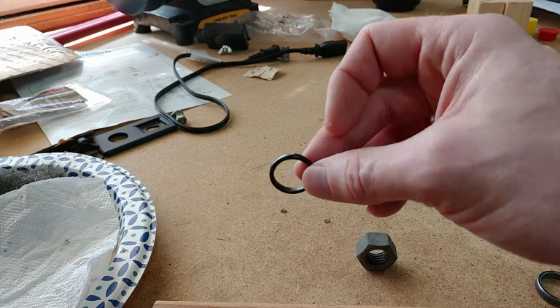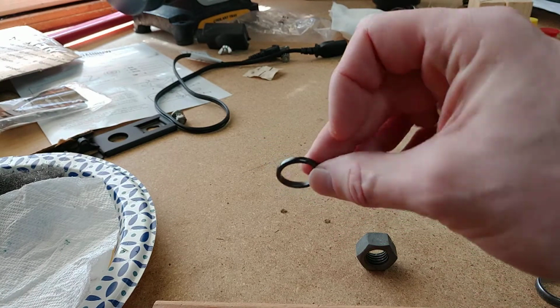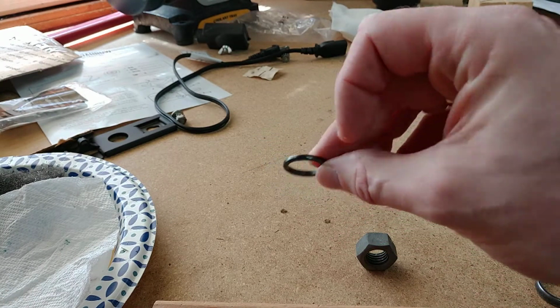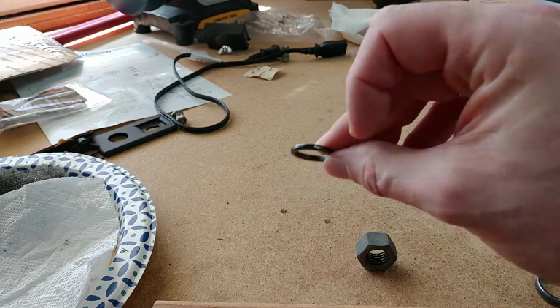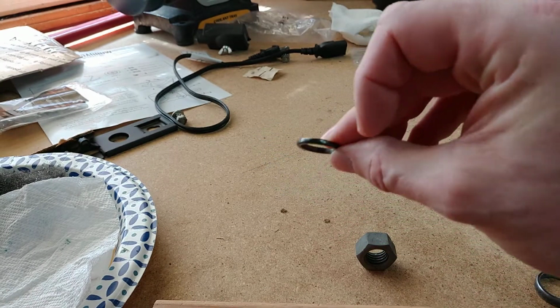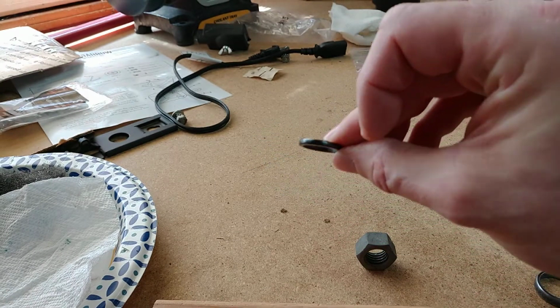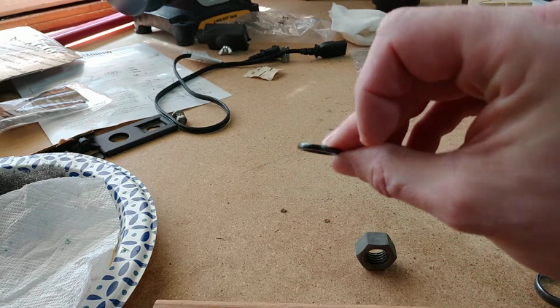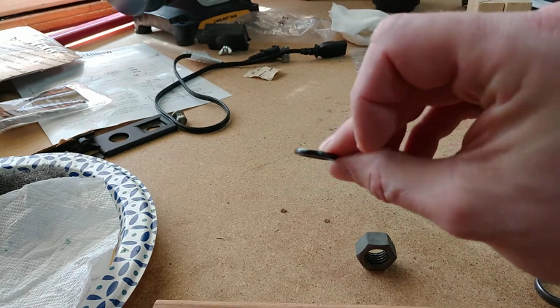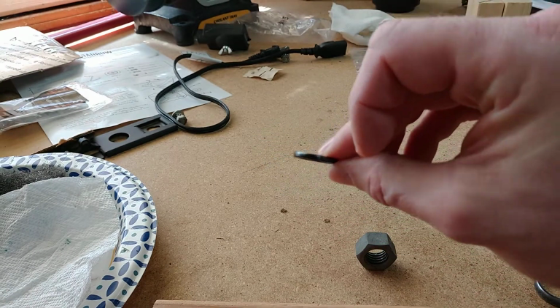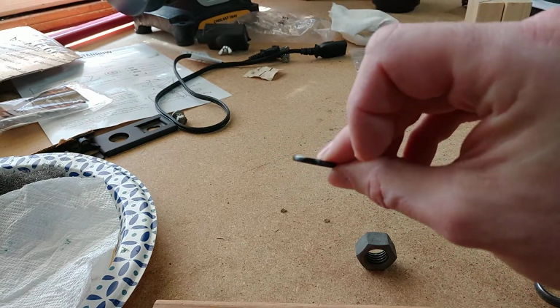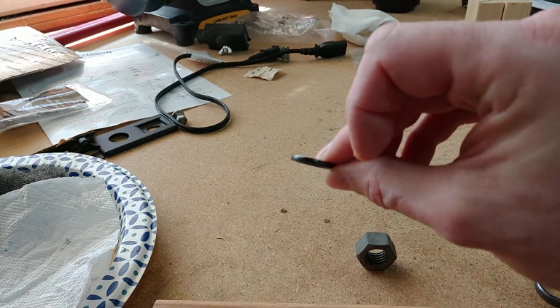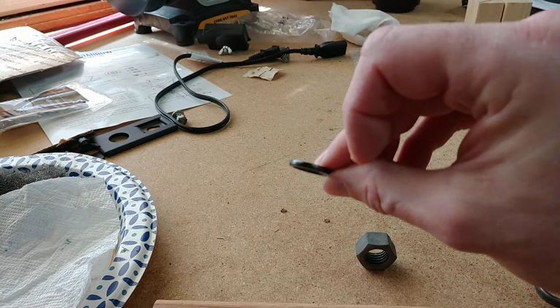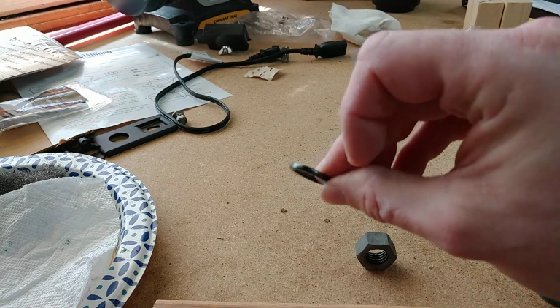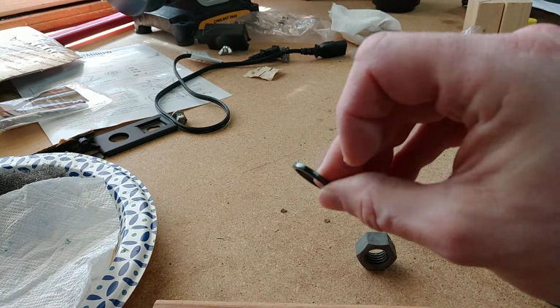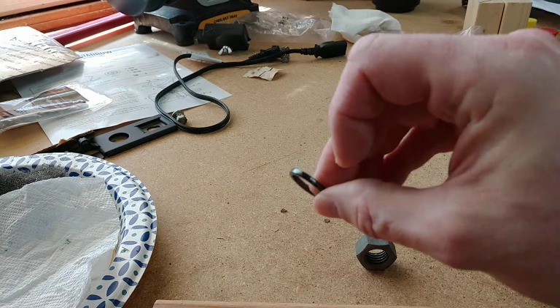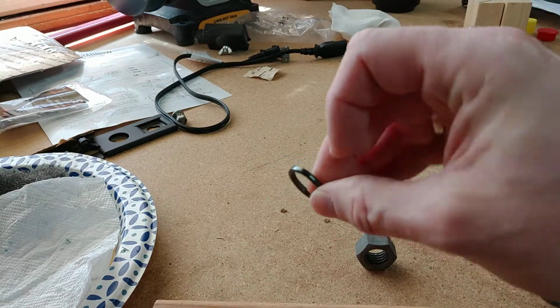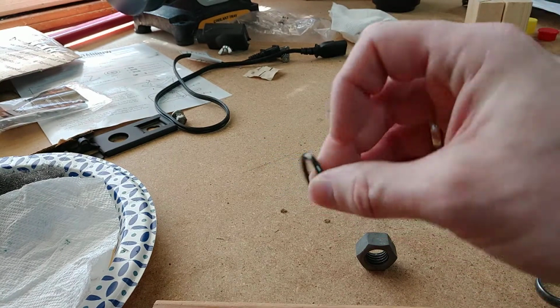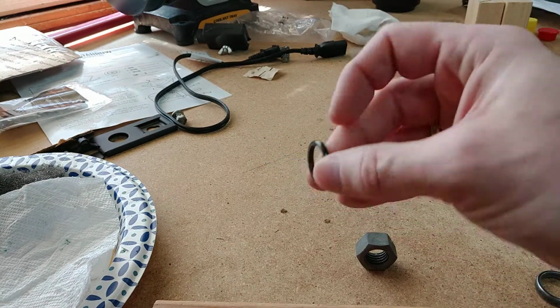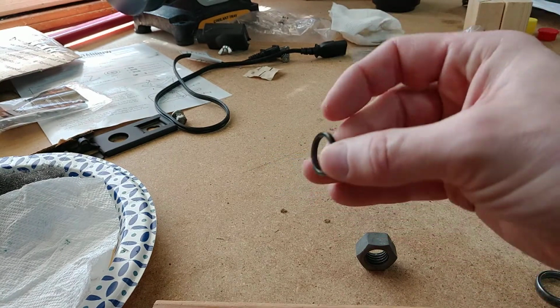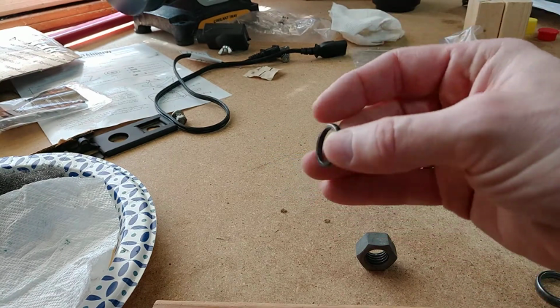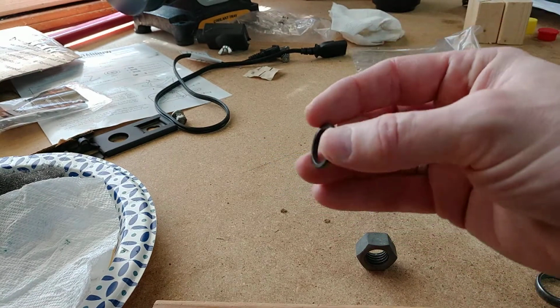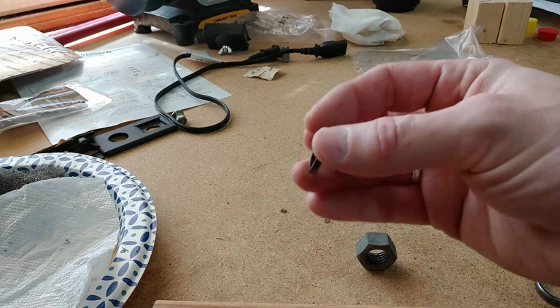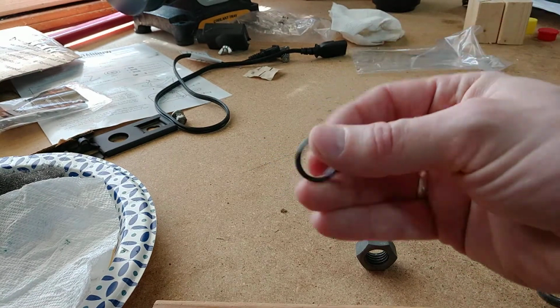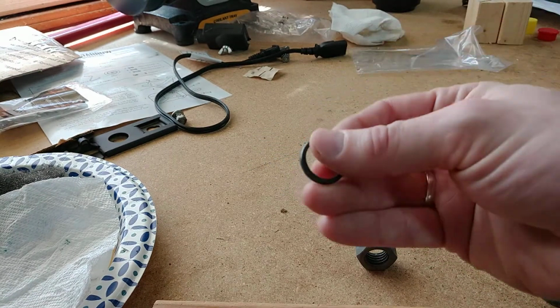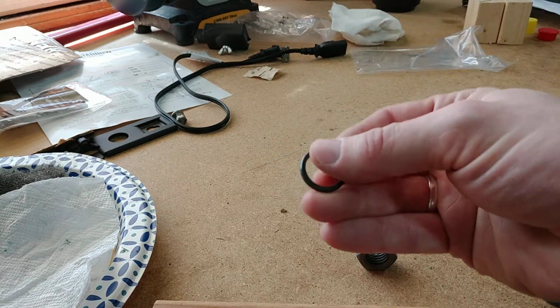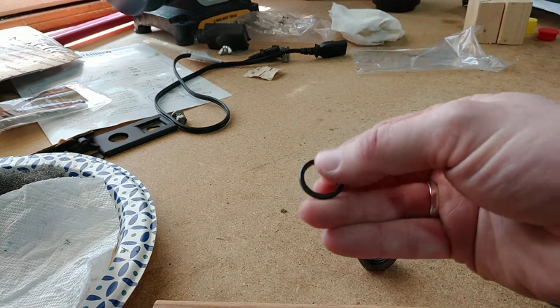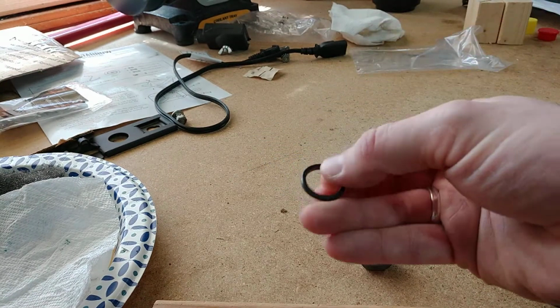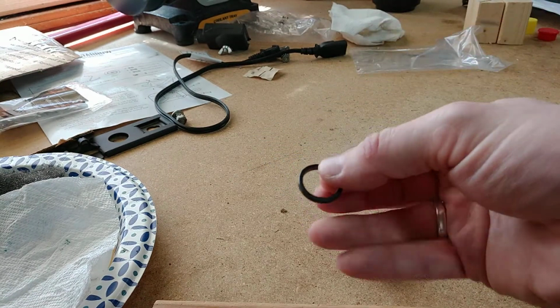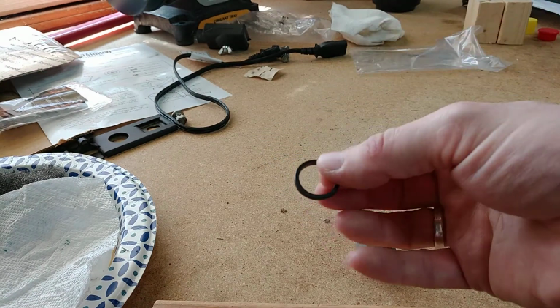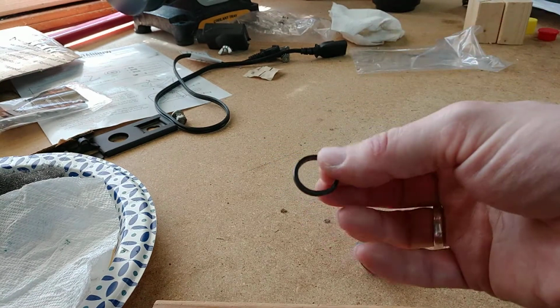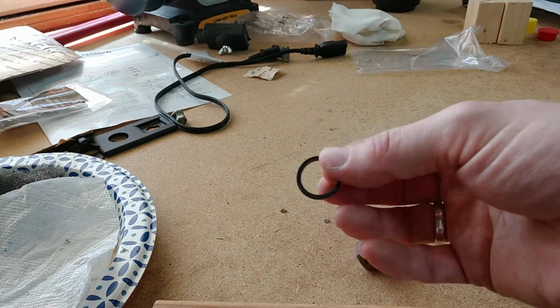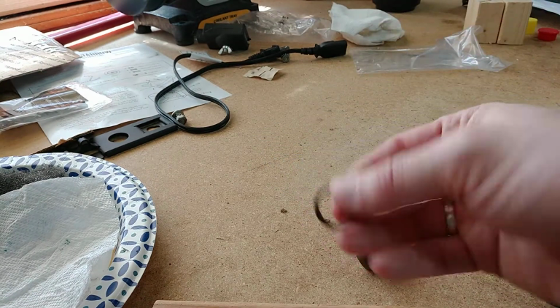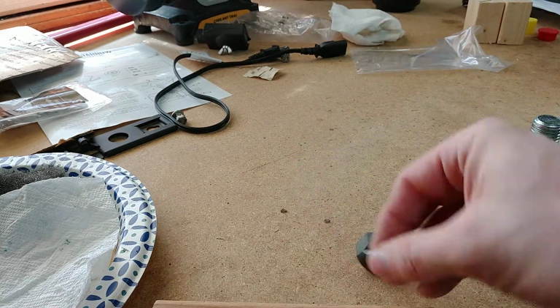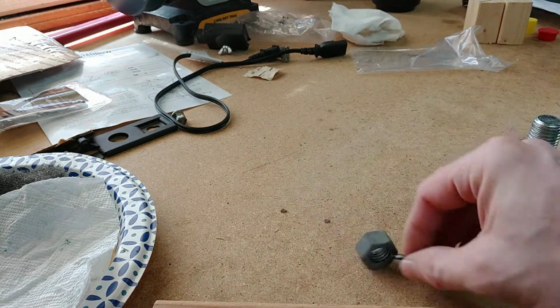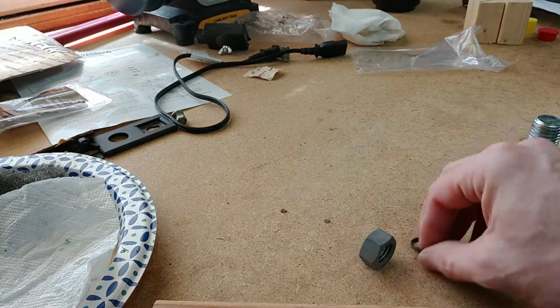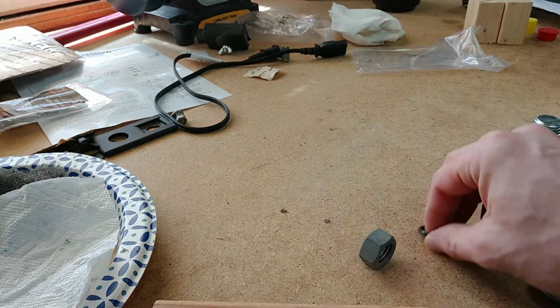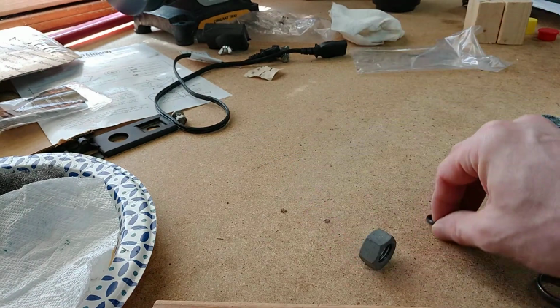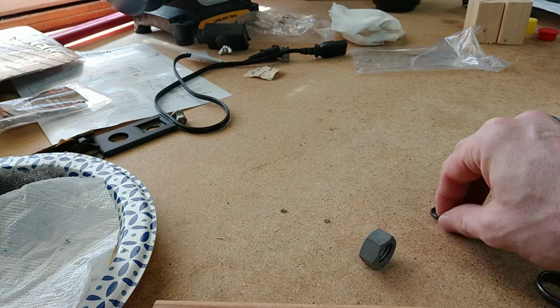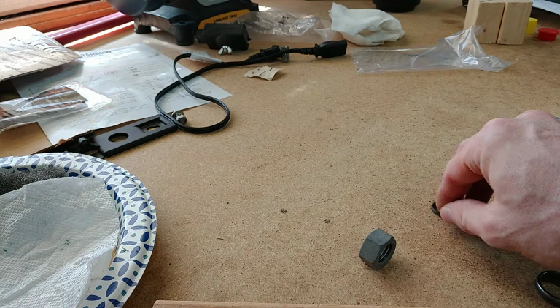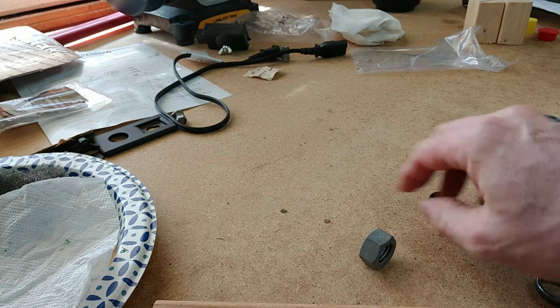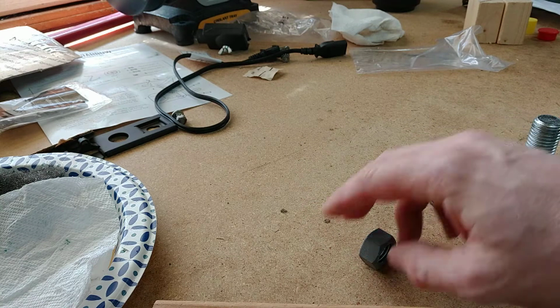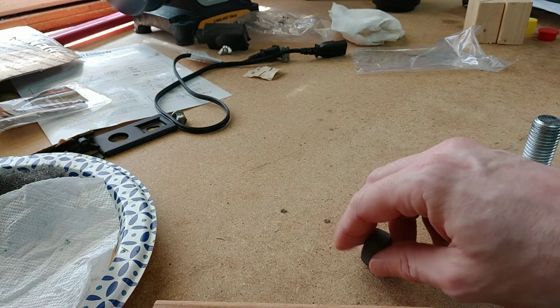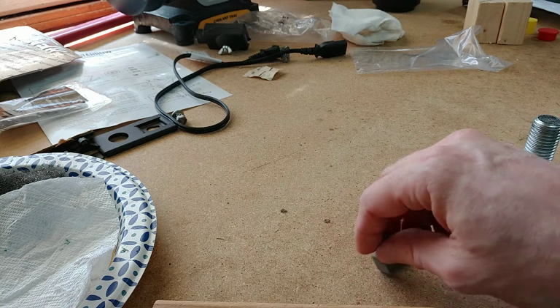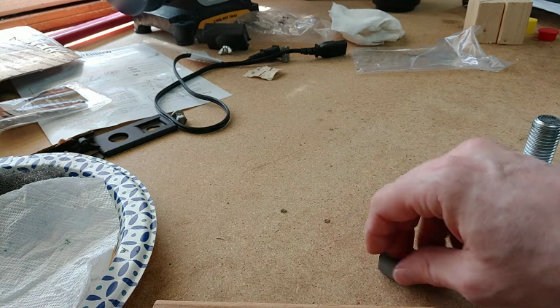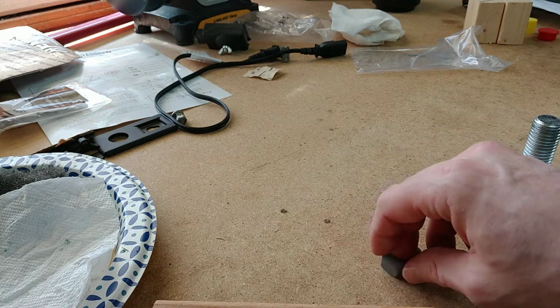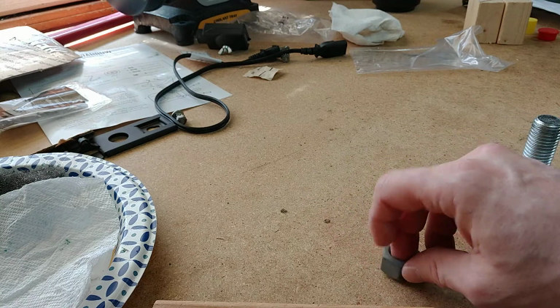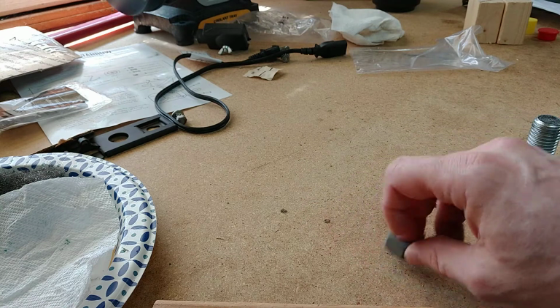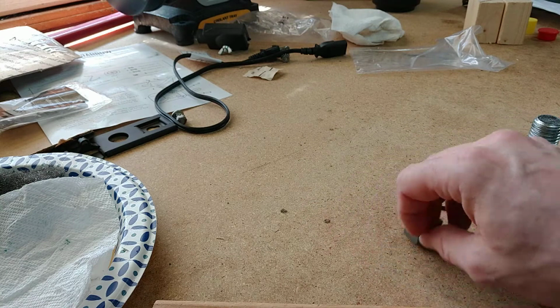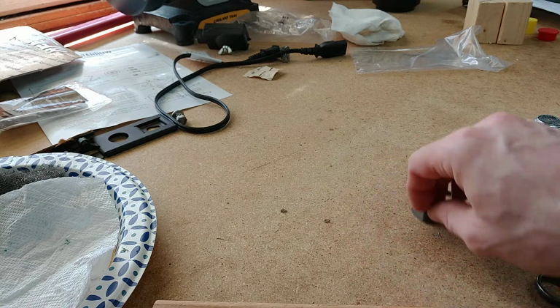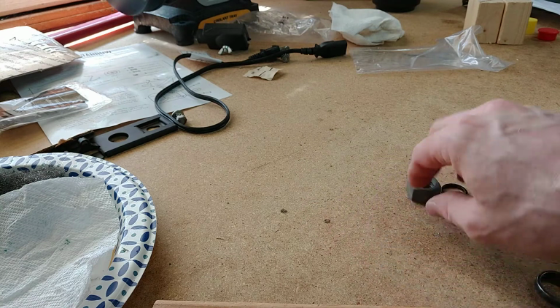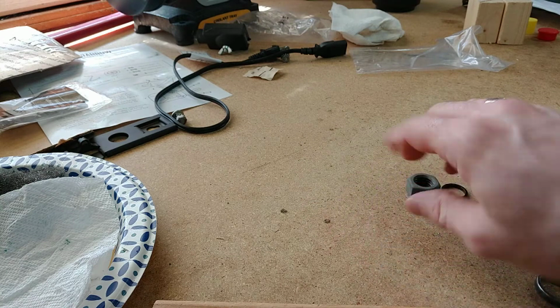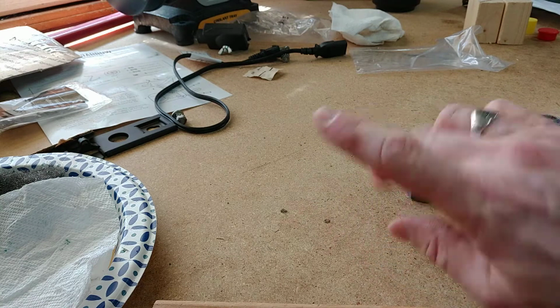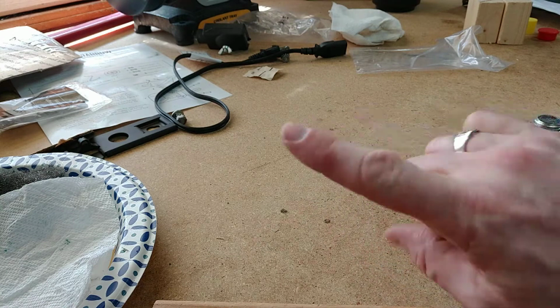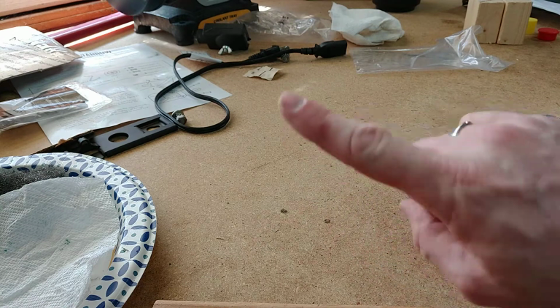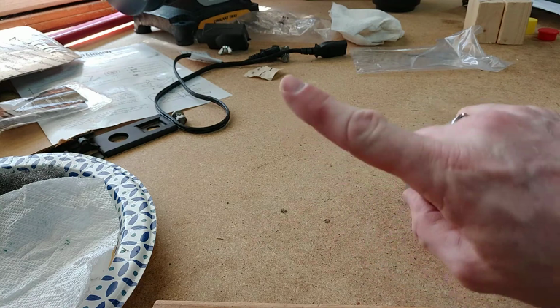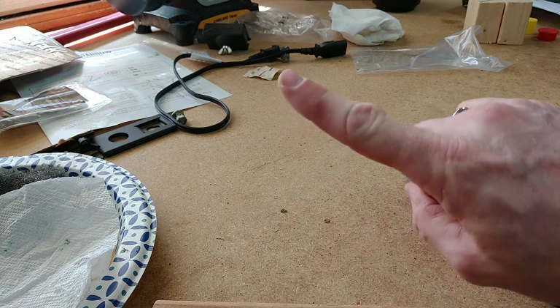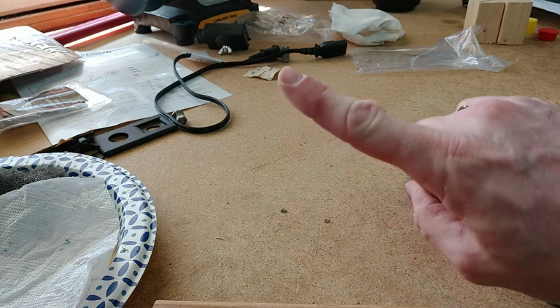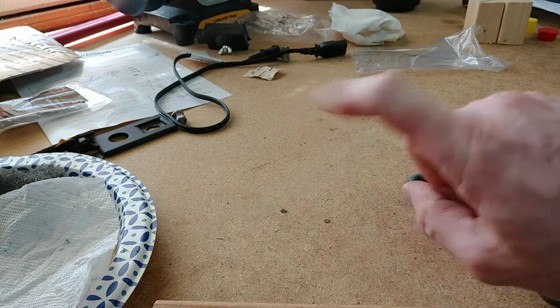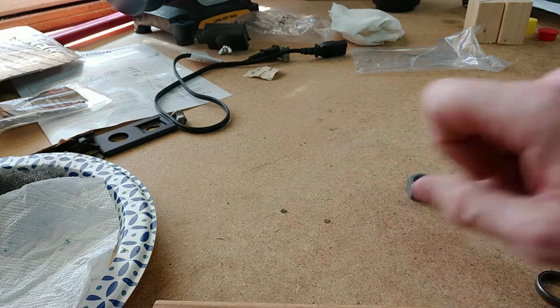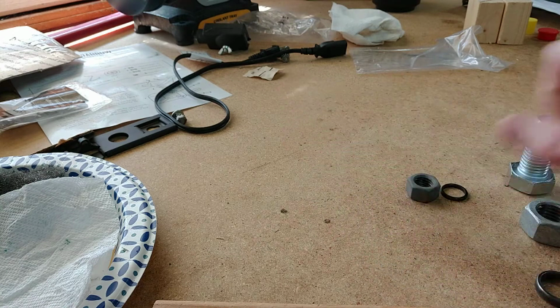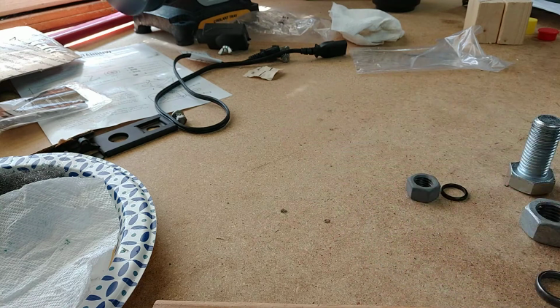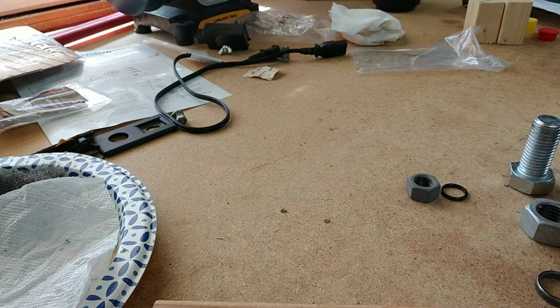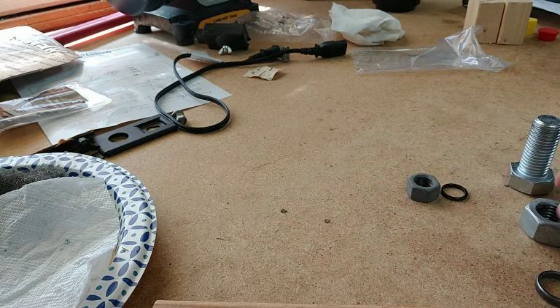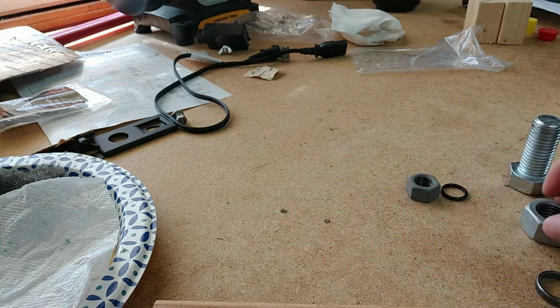Blued it up really nicely — it looks pretty good. So I decided, okay, well that works. Let me proceed with doing one for my index finger.